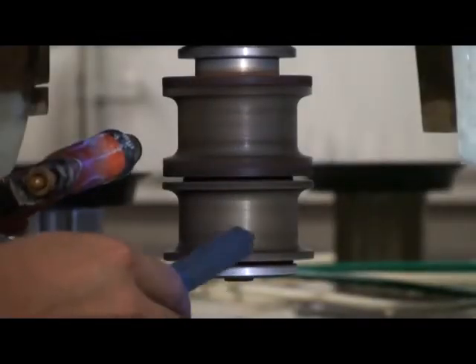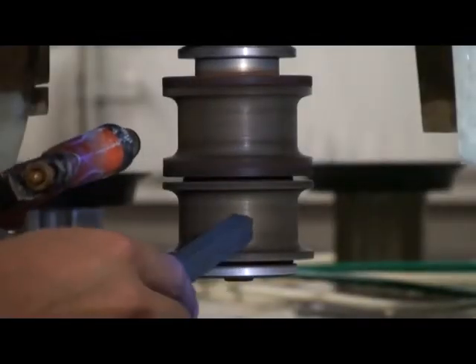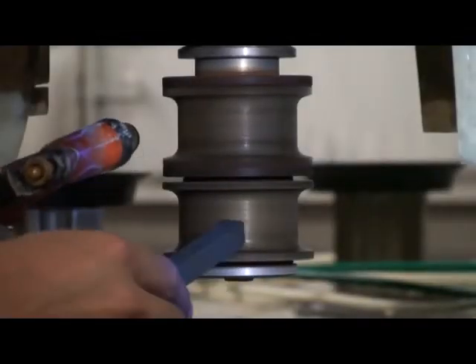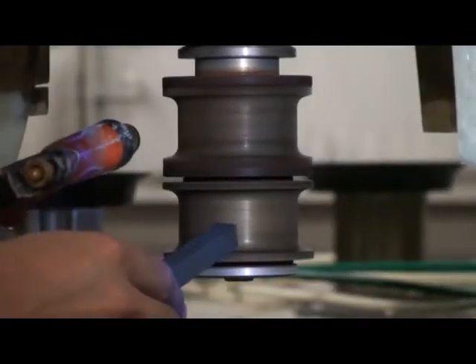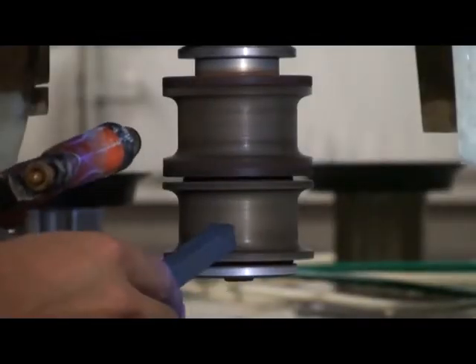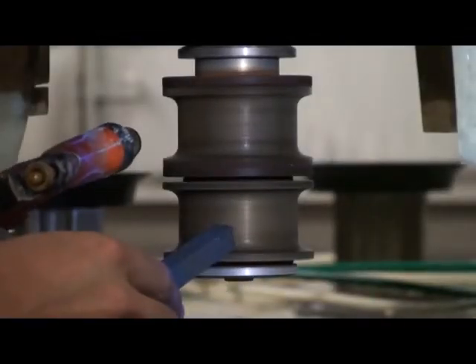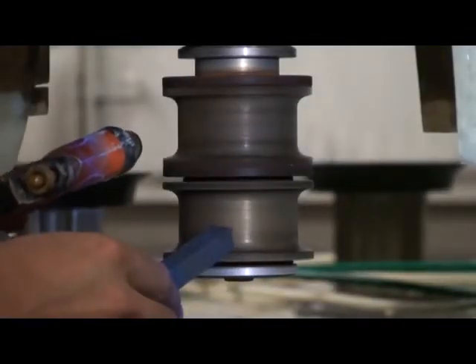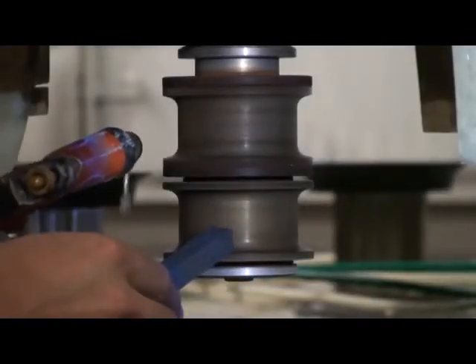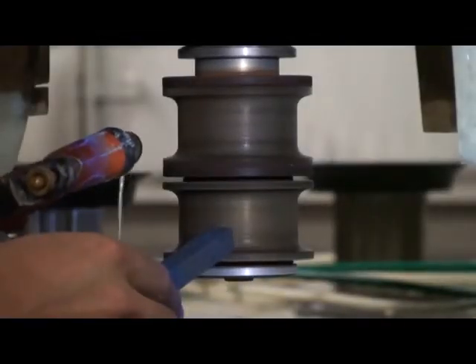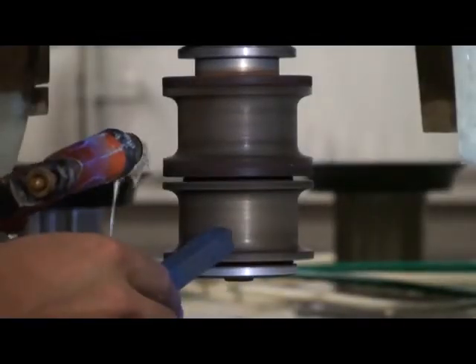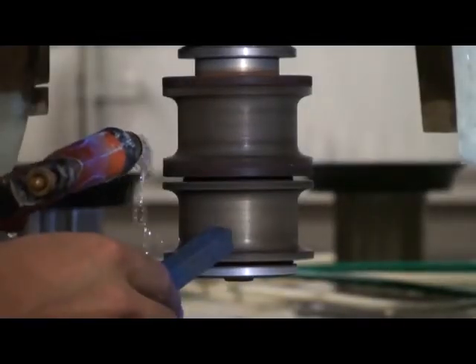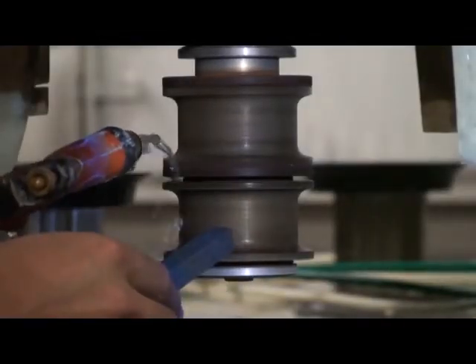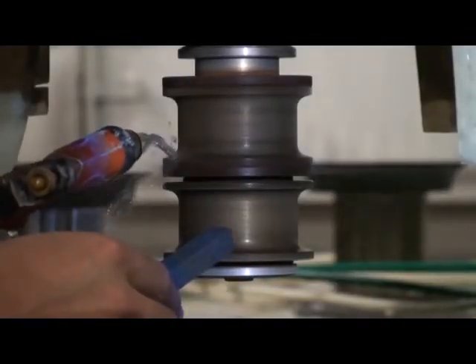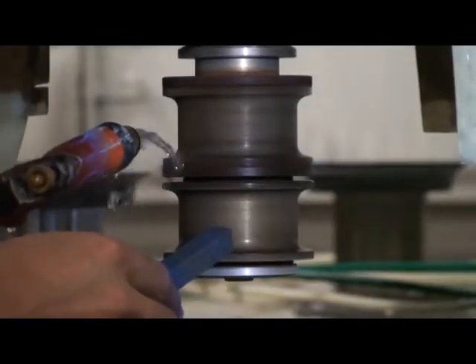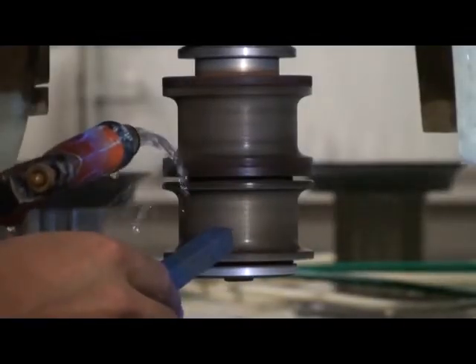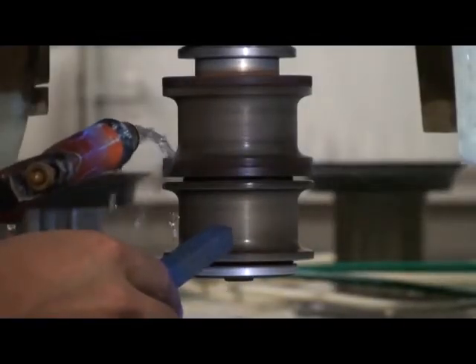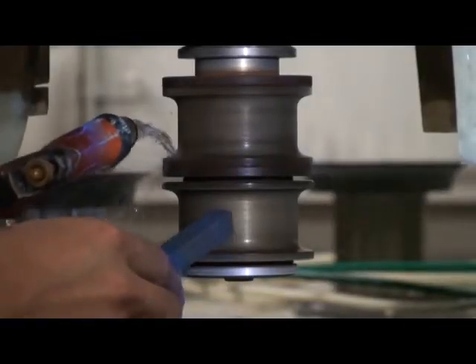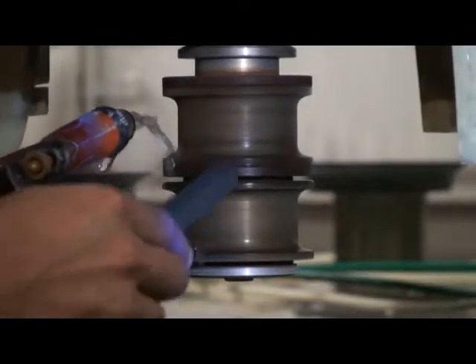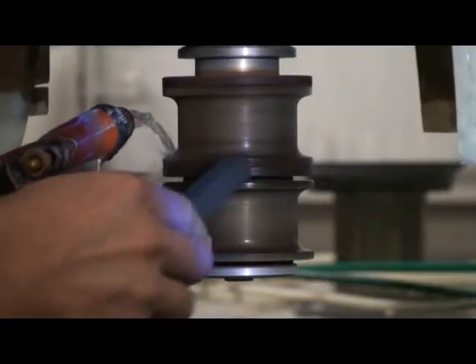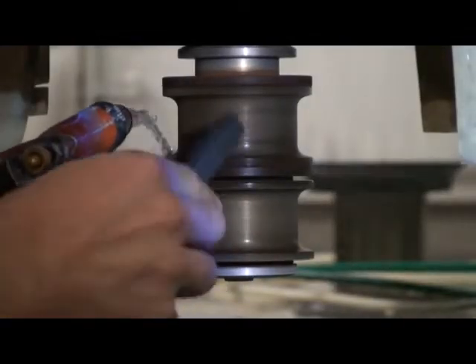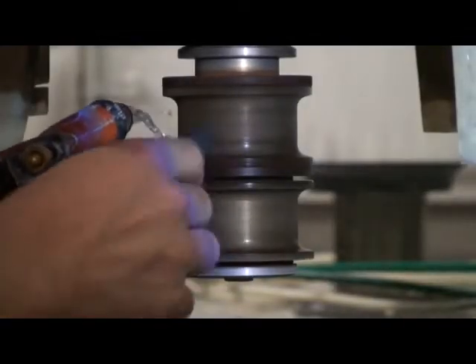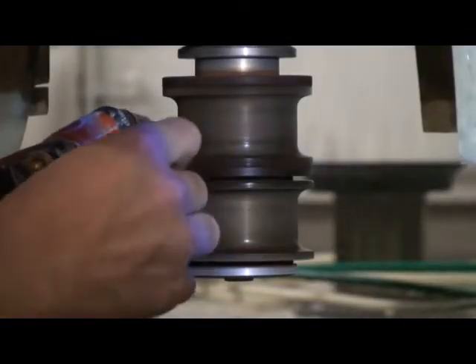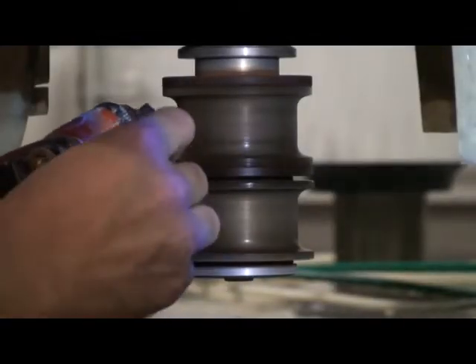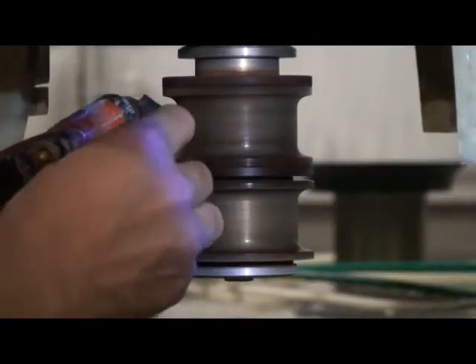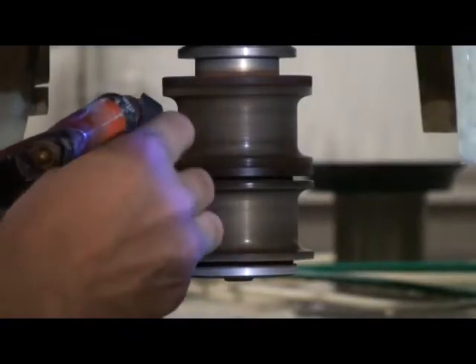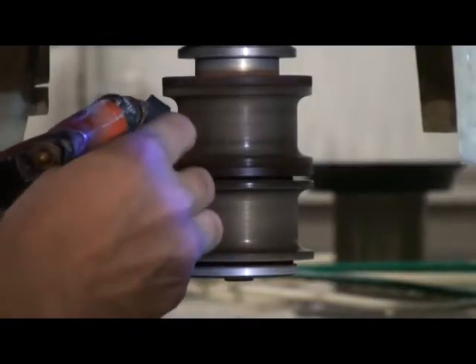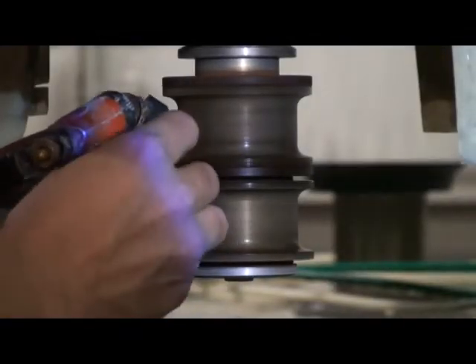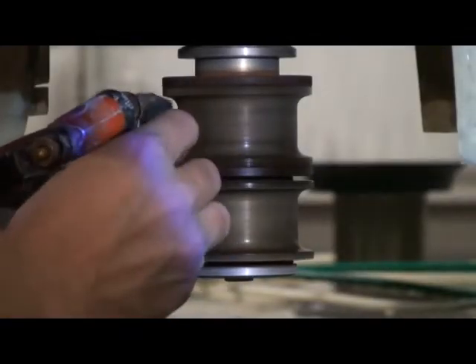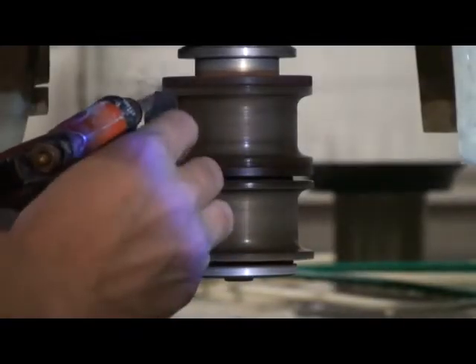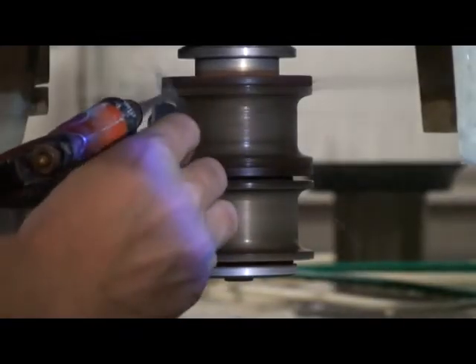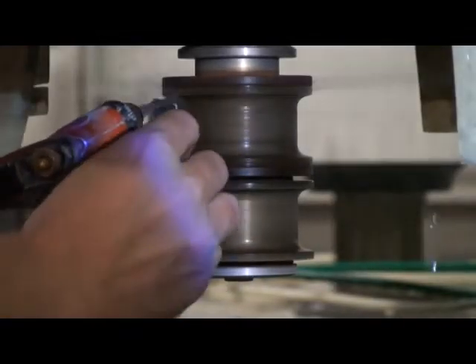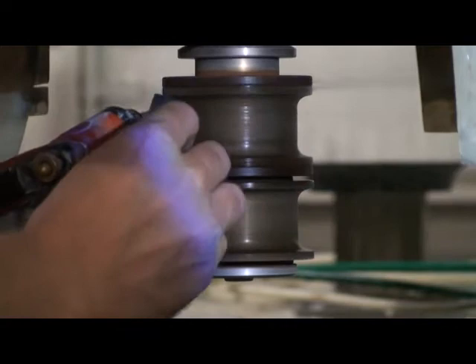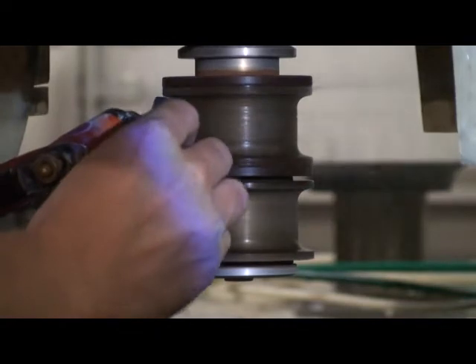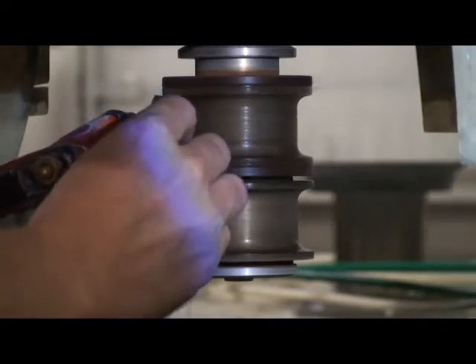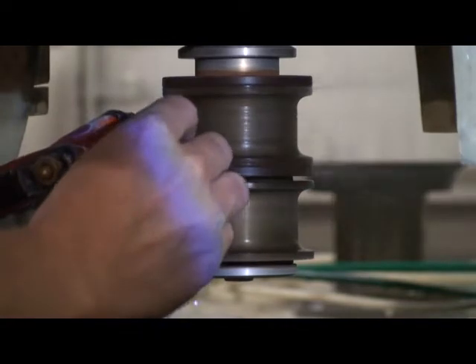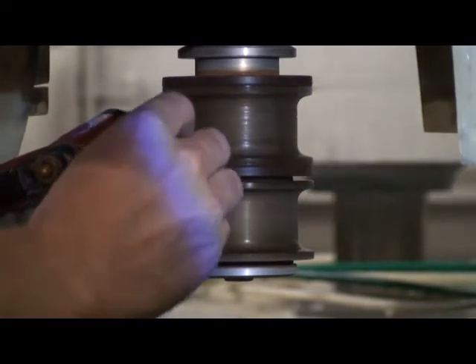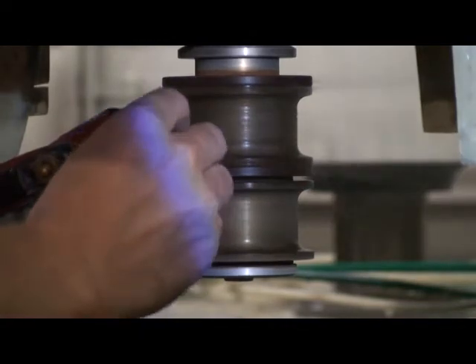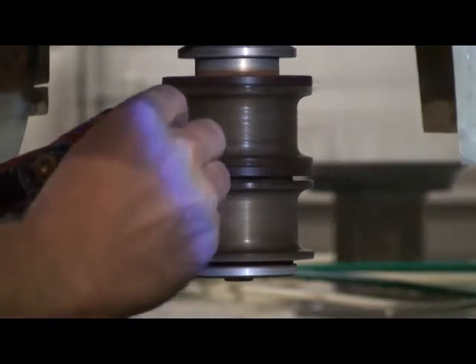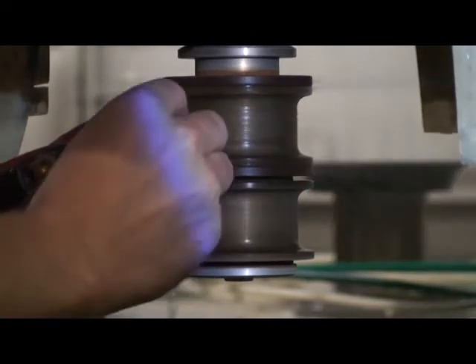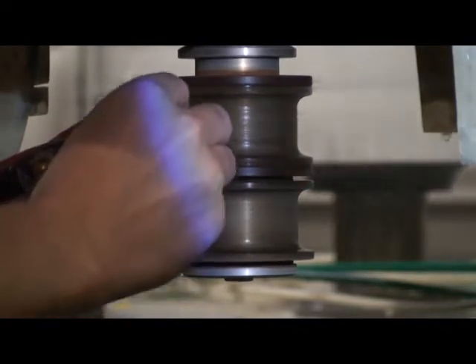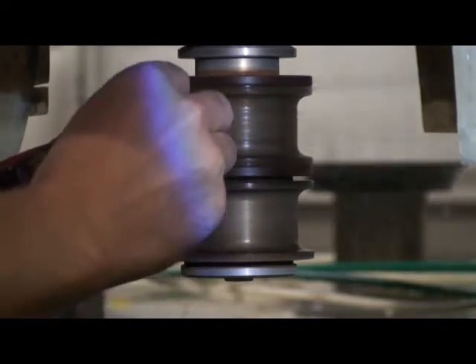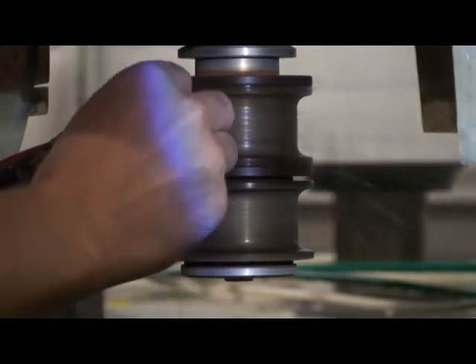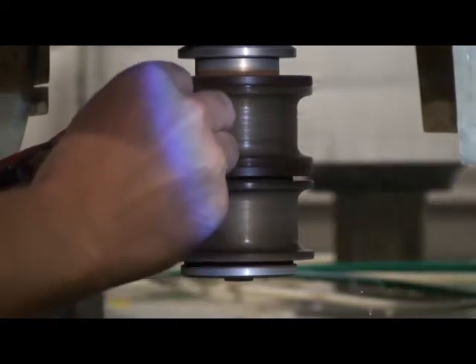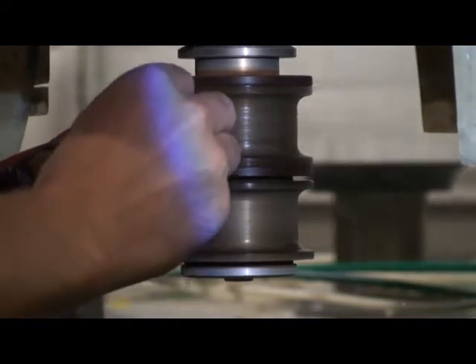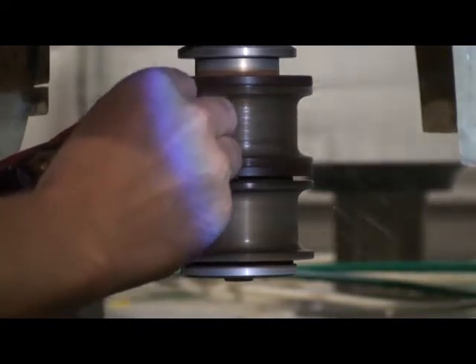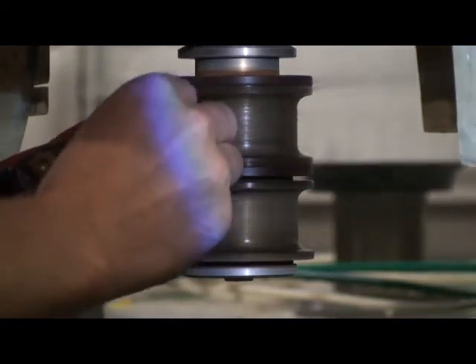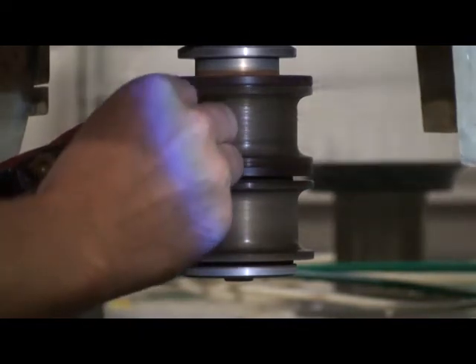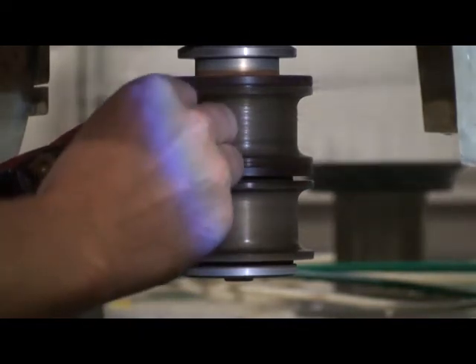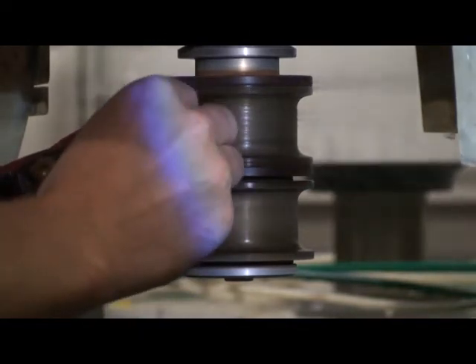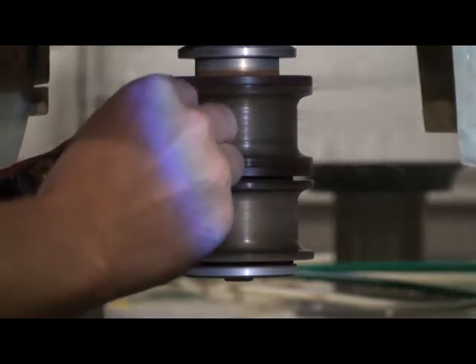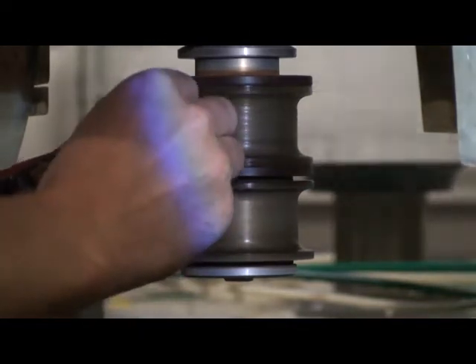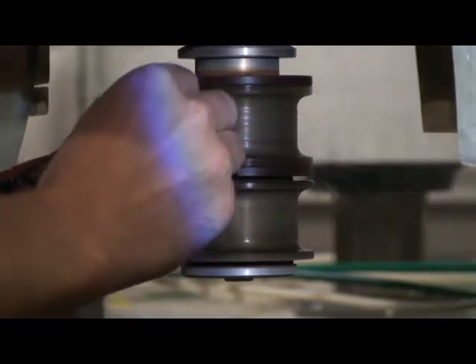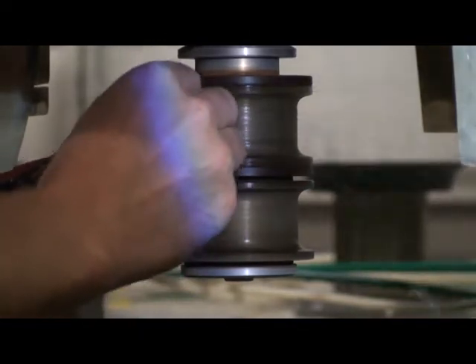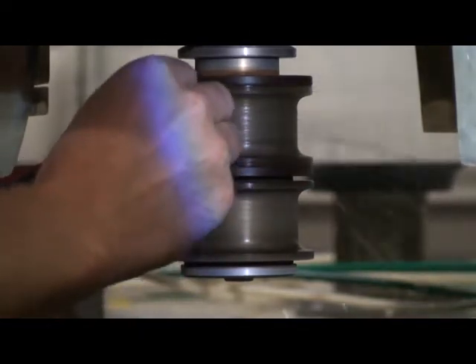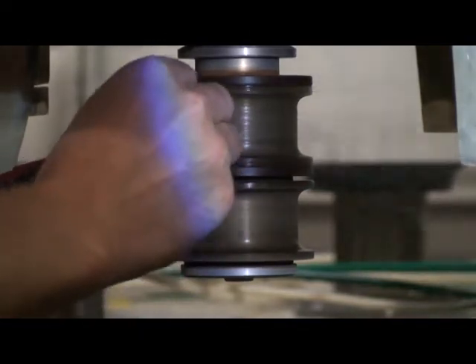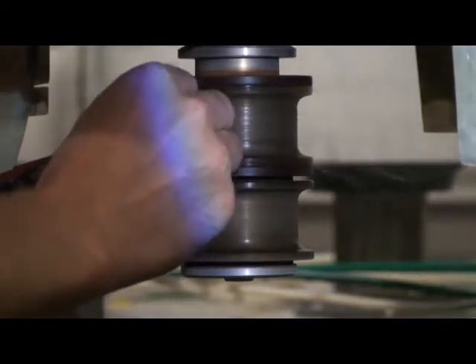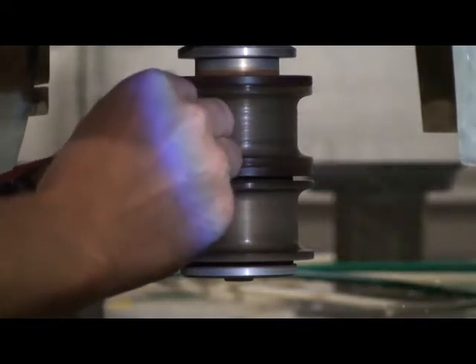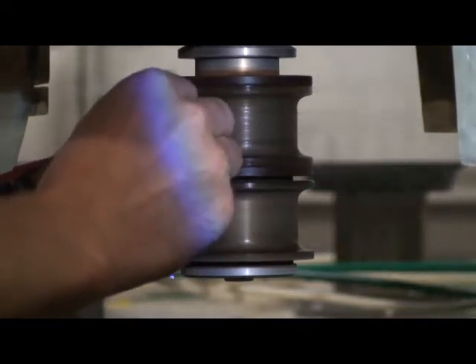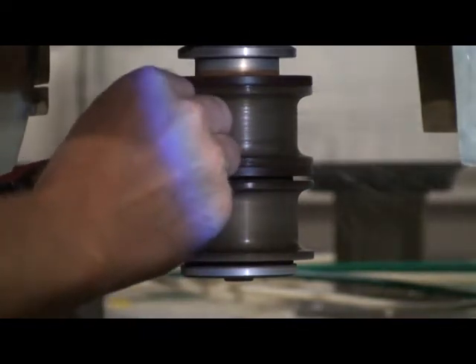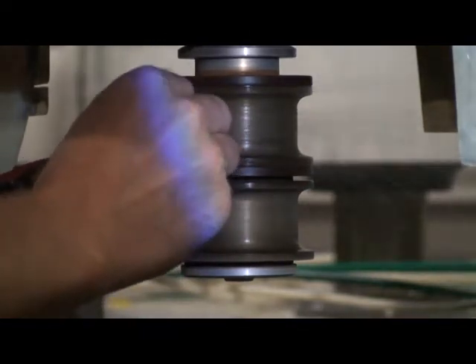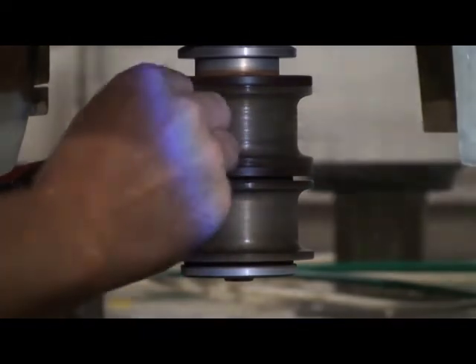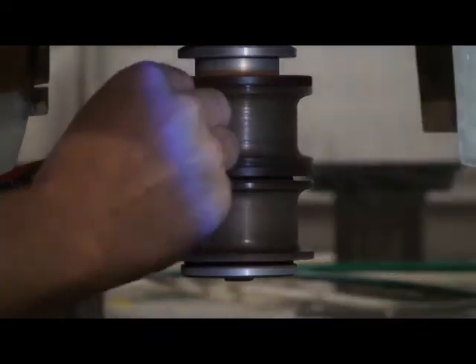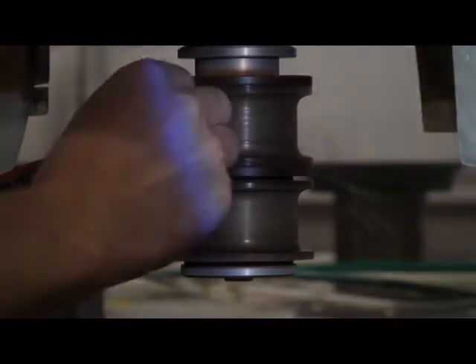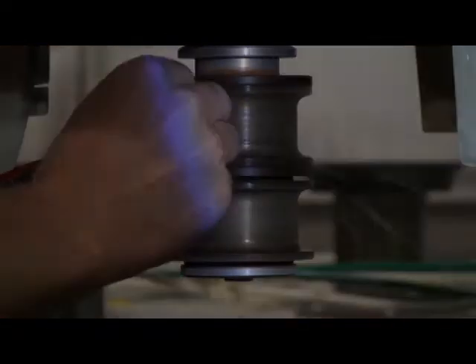To better understand diamond dressing, it's important to know the processes involved. Let's take a look at the next few slides.